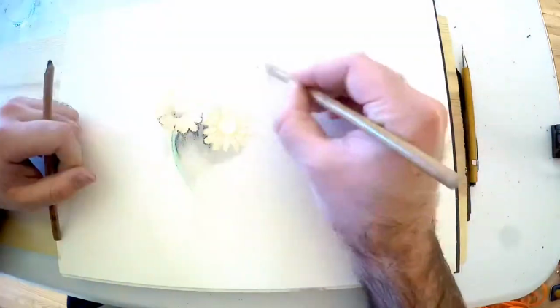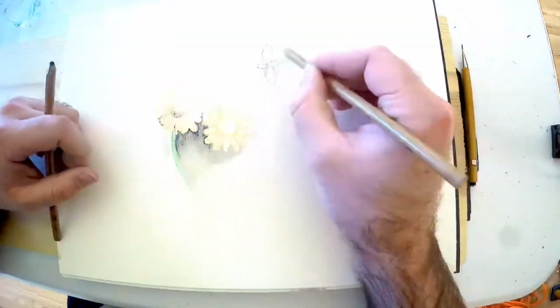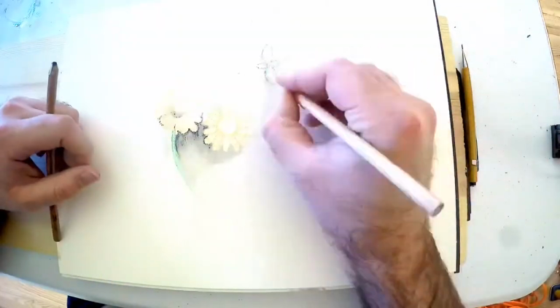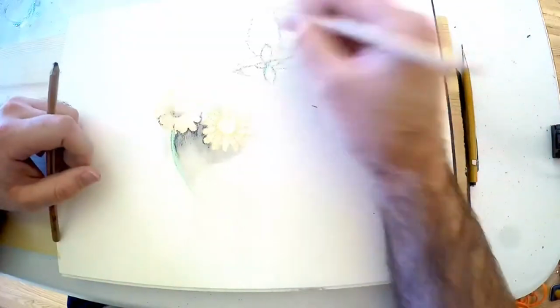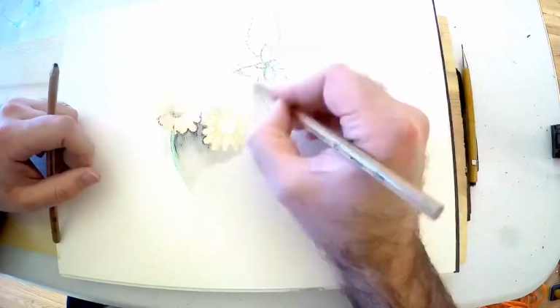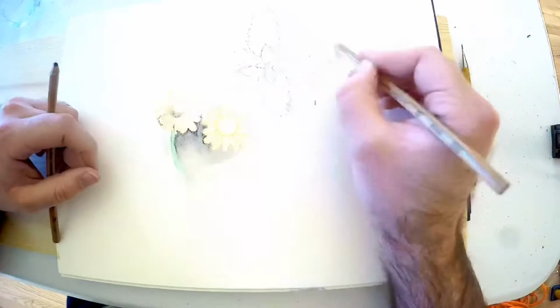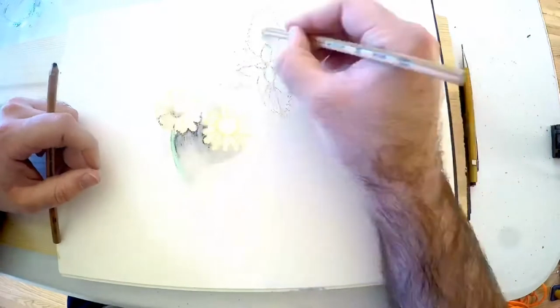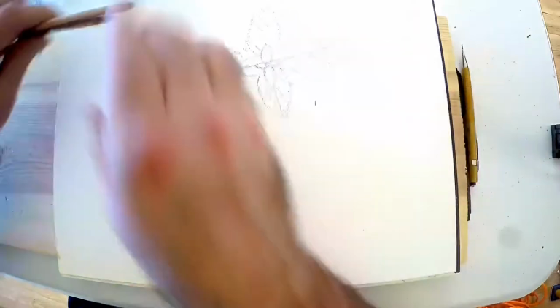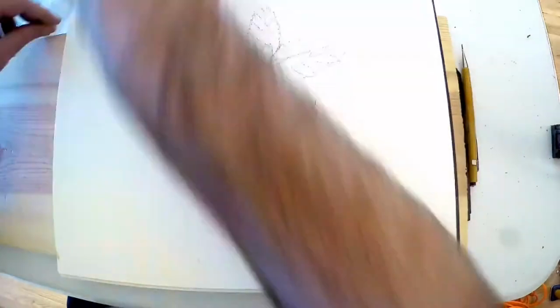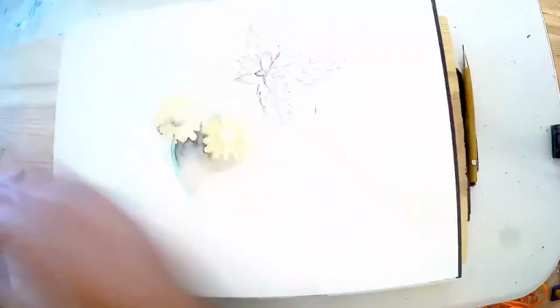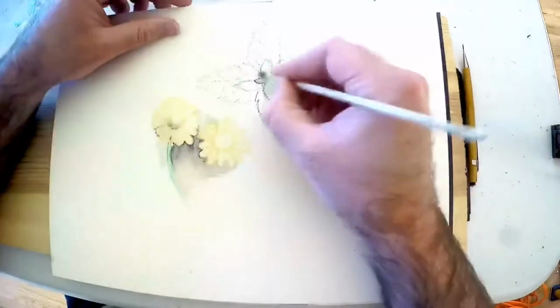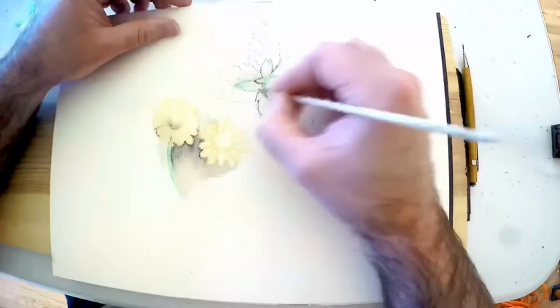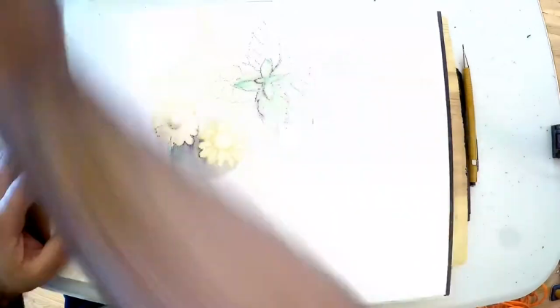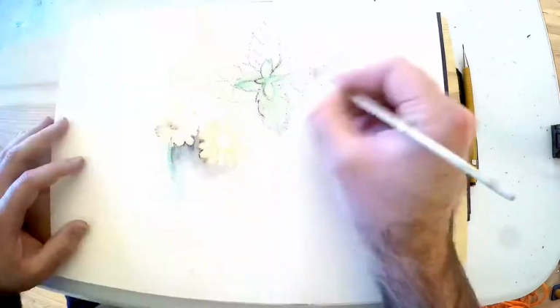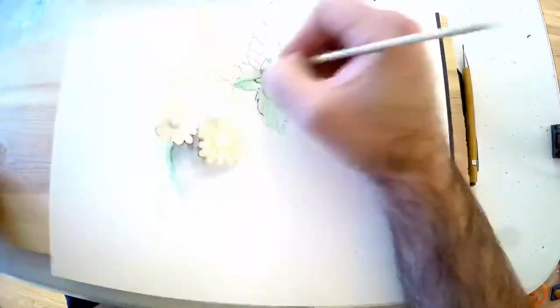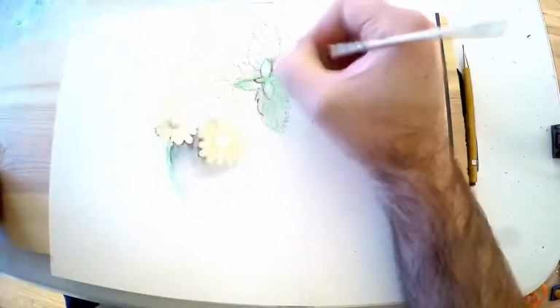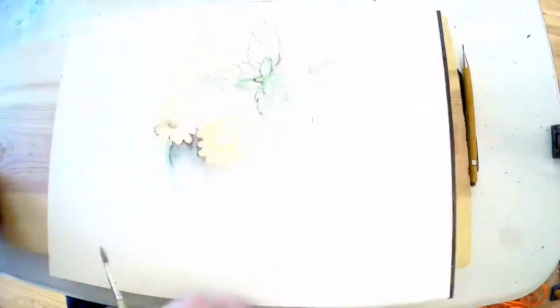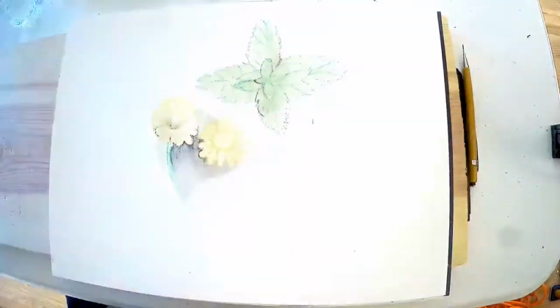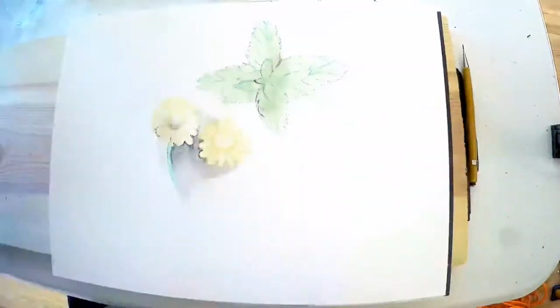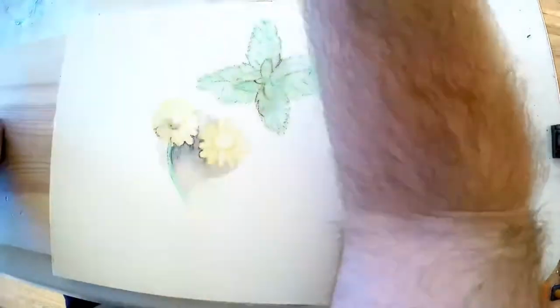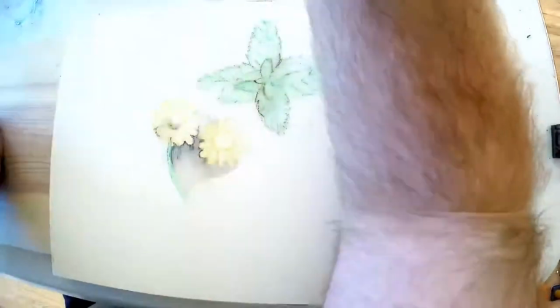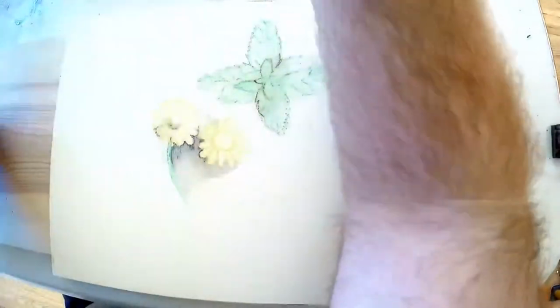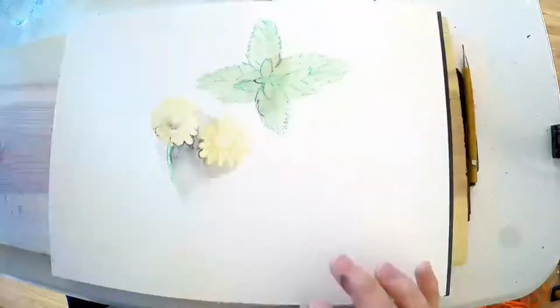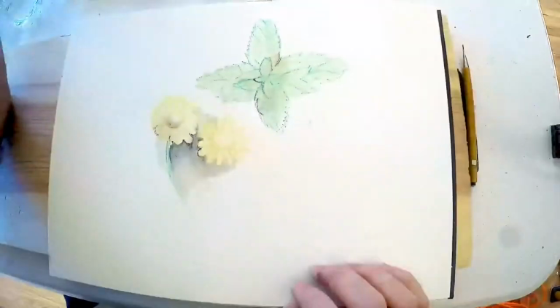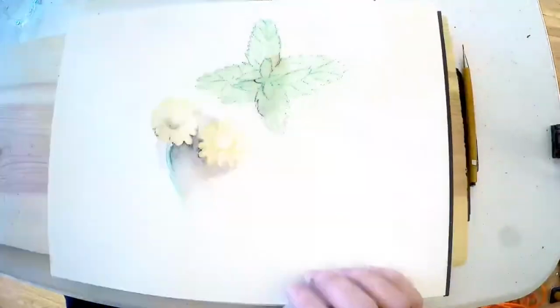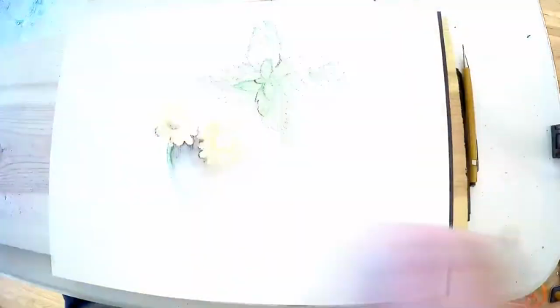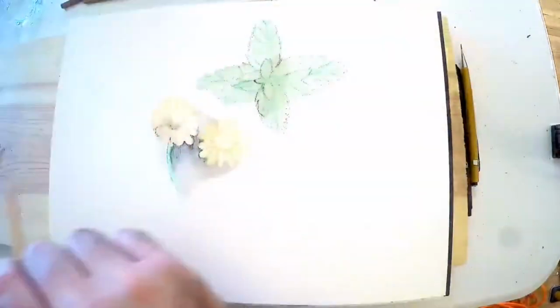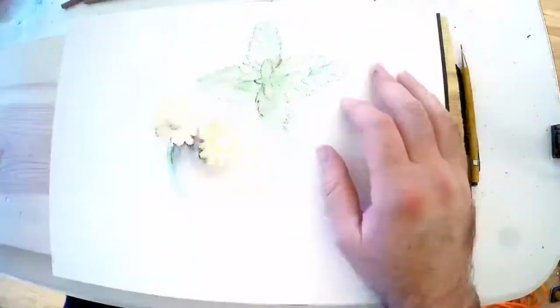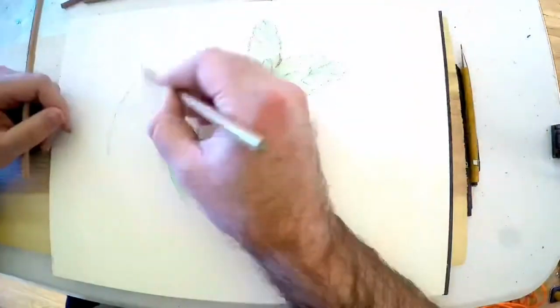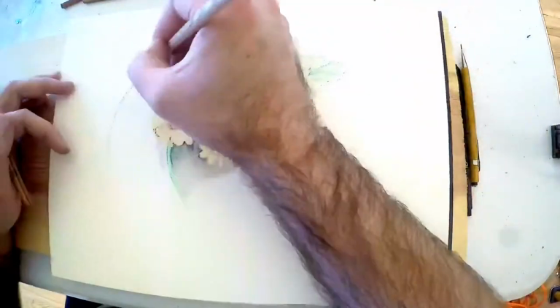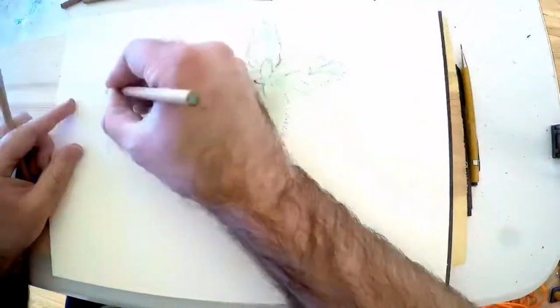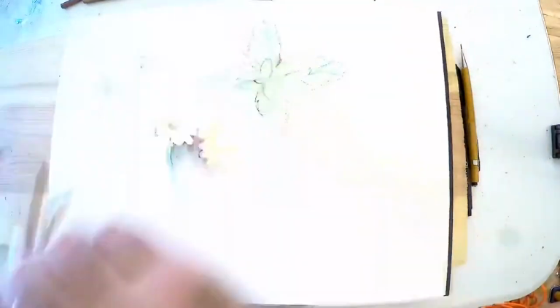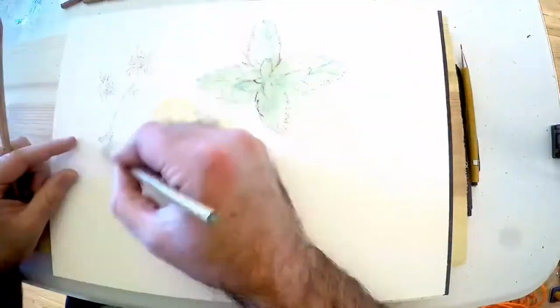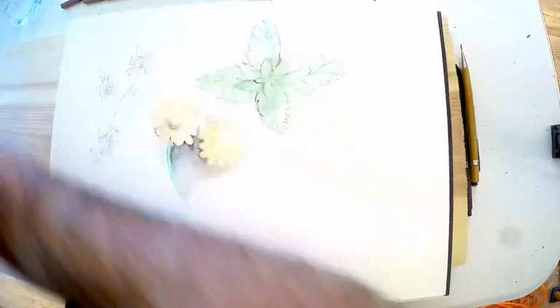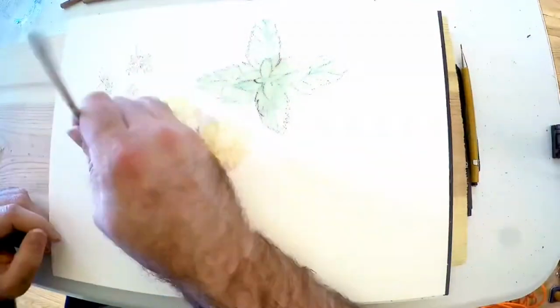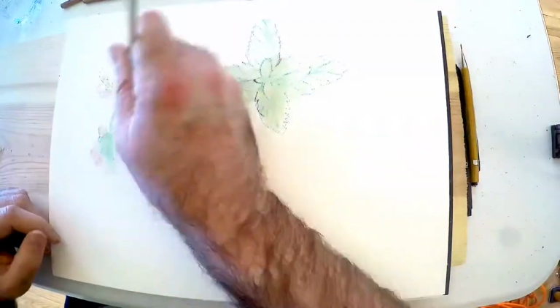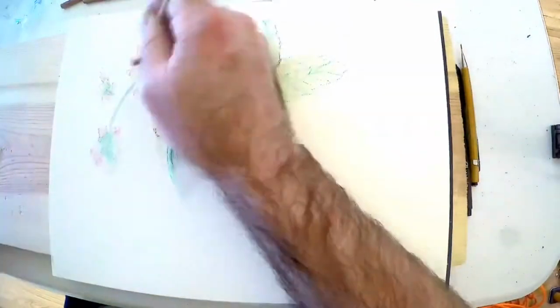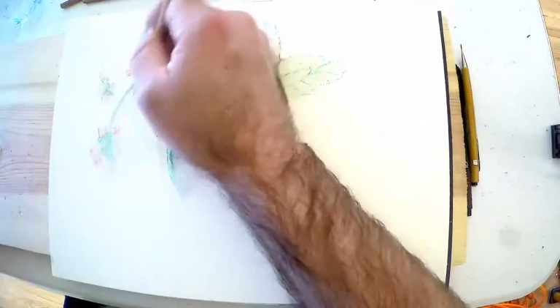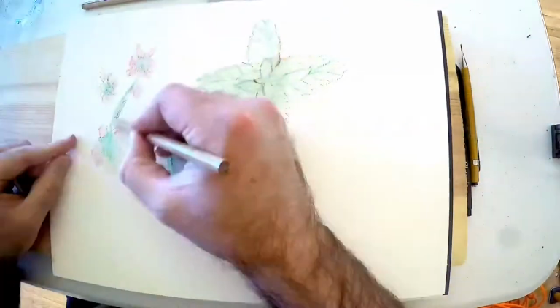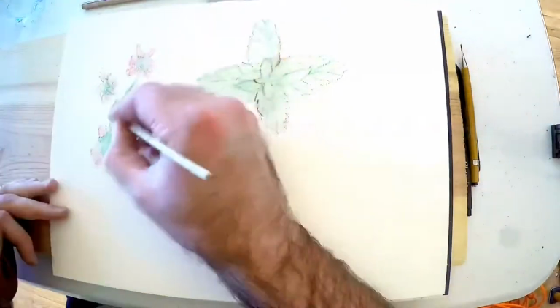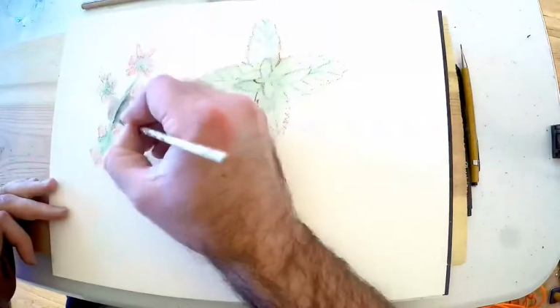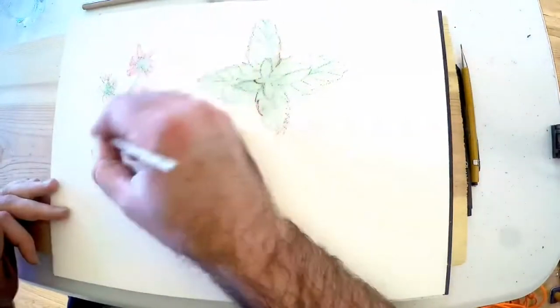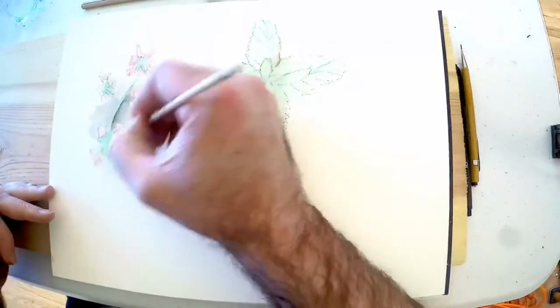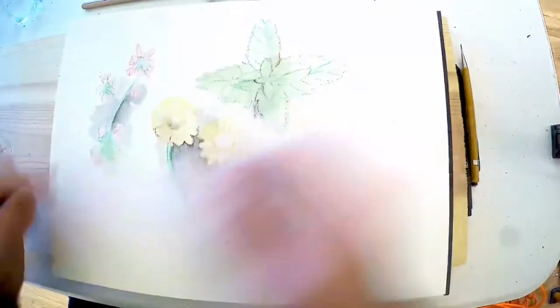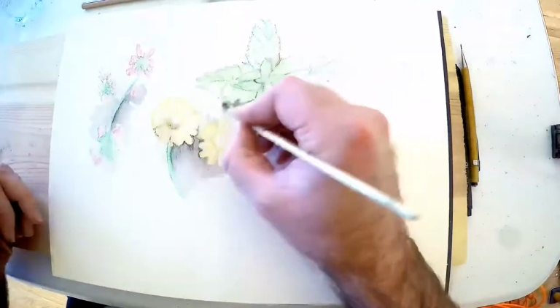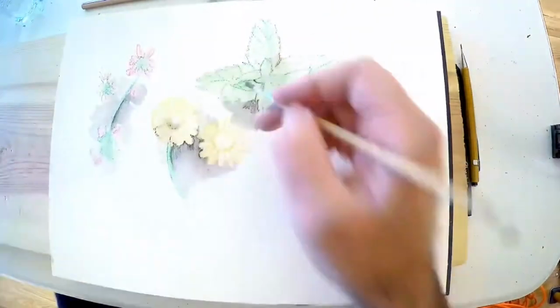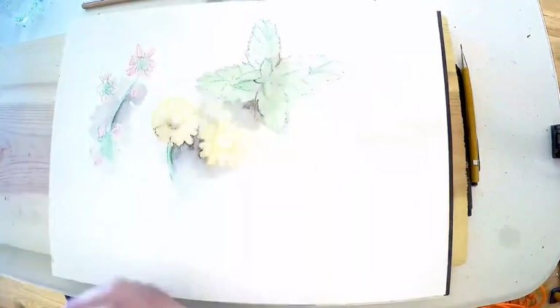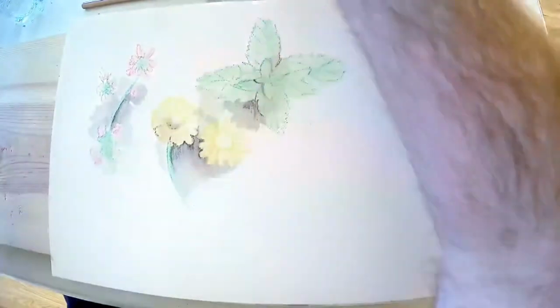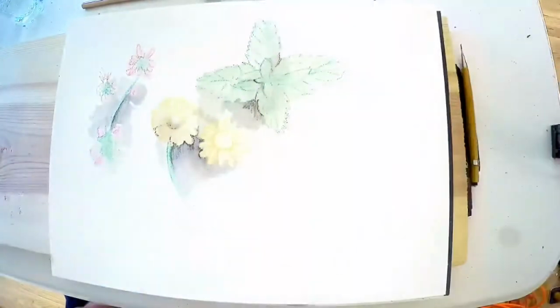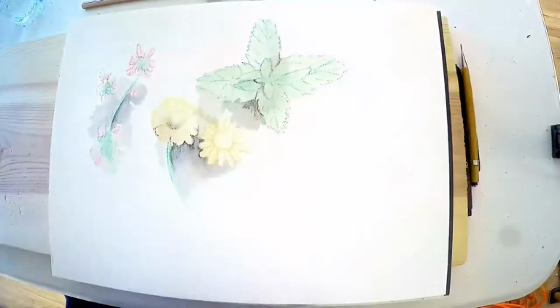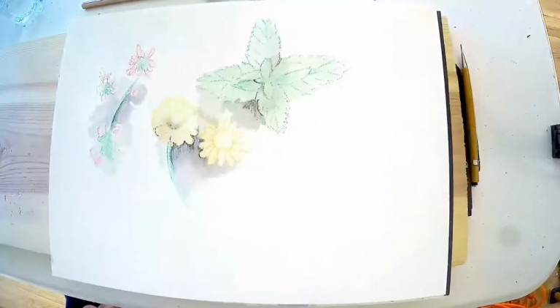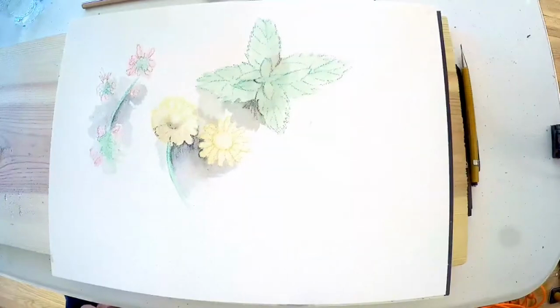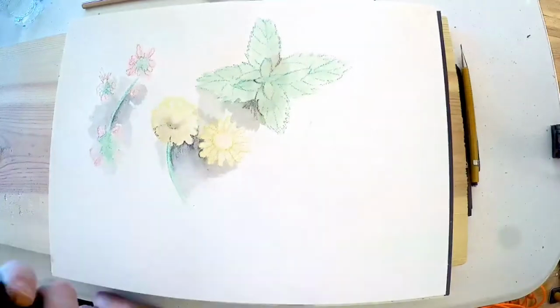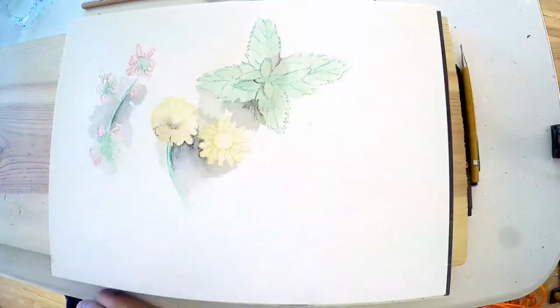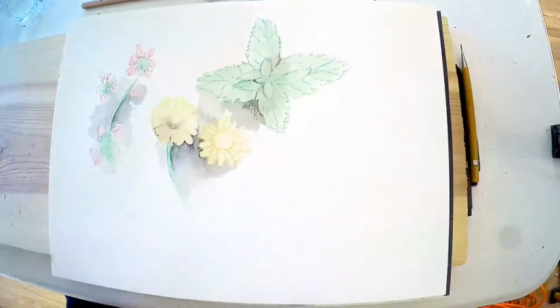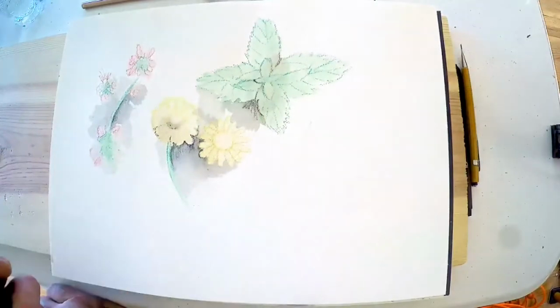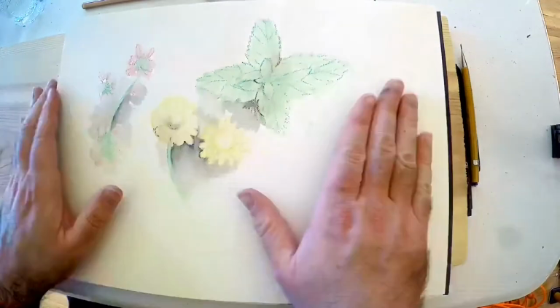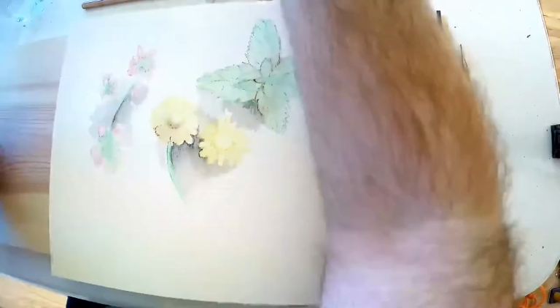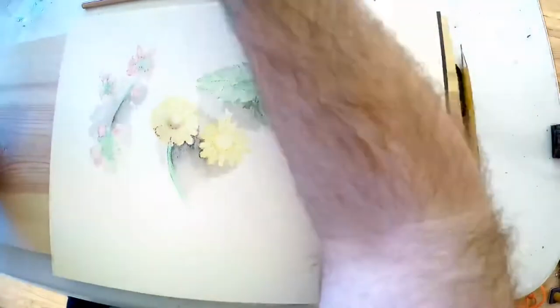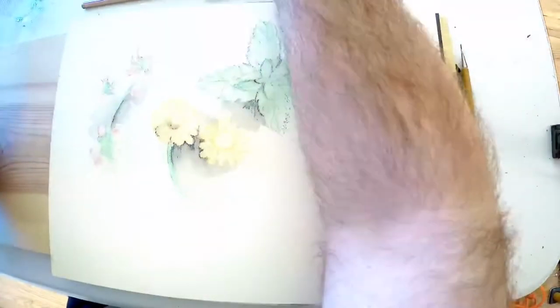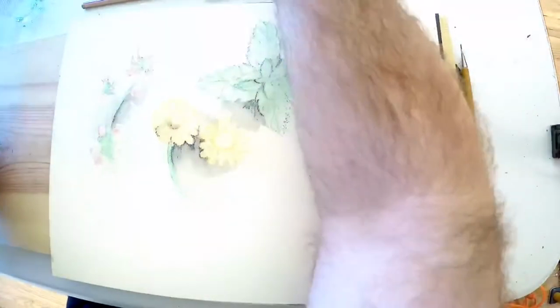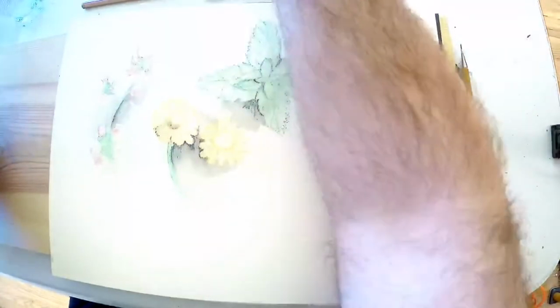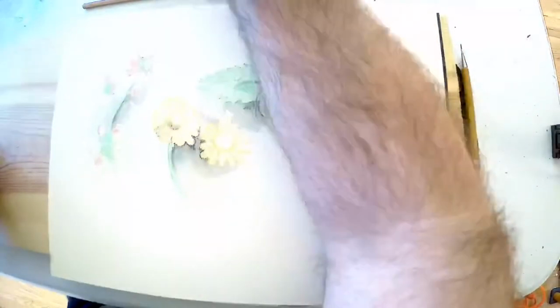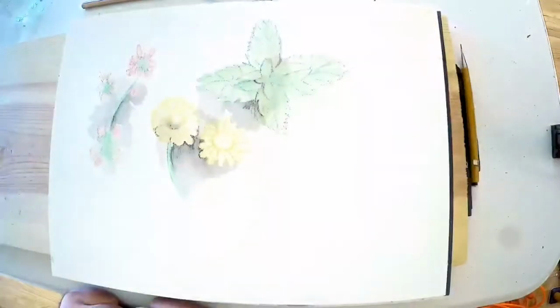For this one I'm using watercolor pencils and pen and inks, a little dipping pen, a croquill type pen.